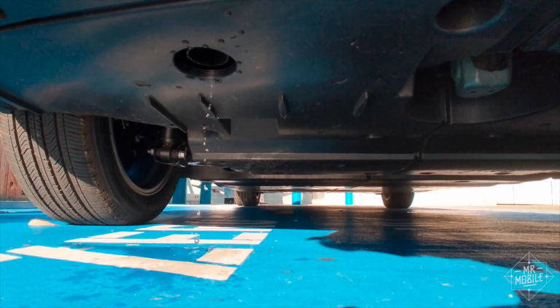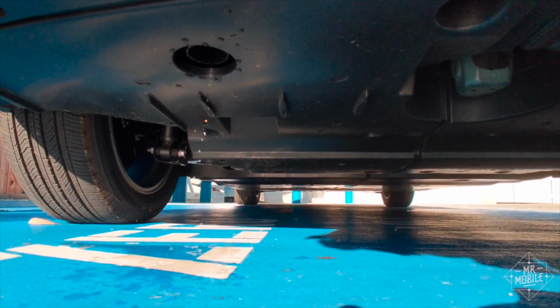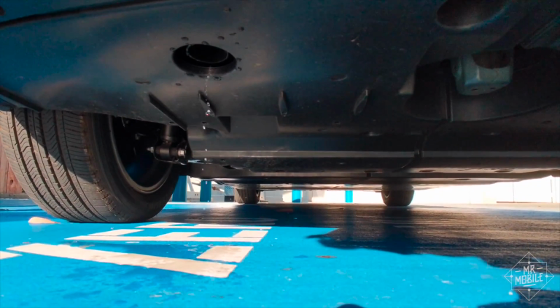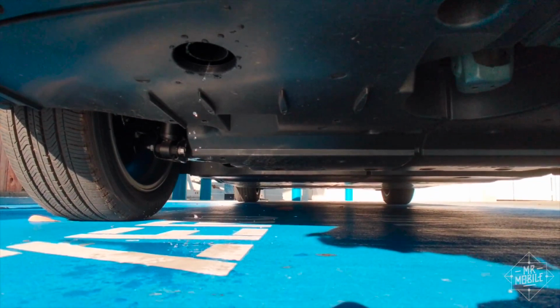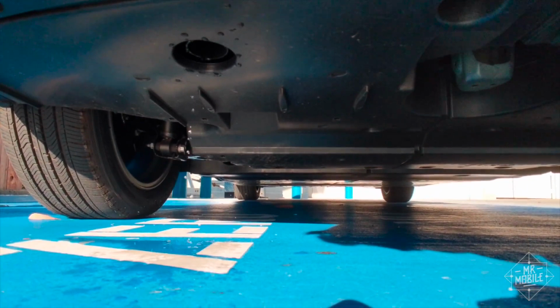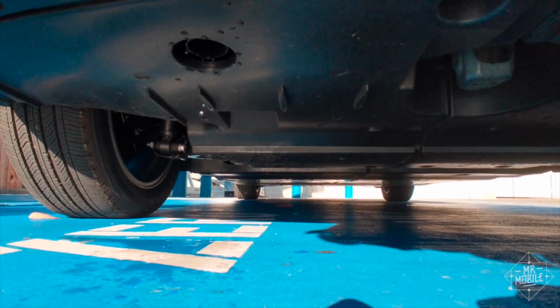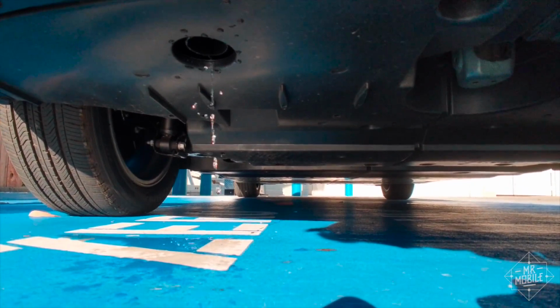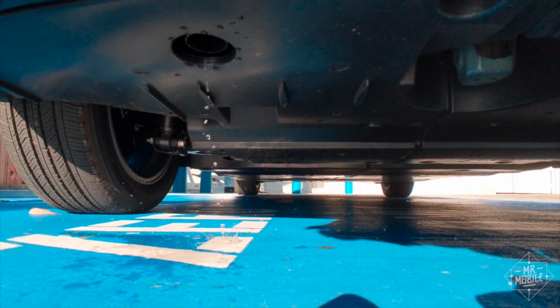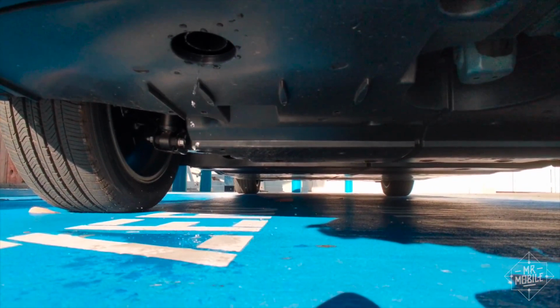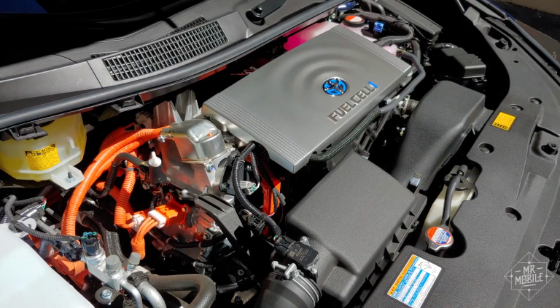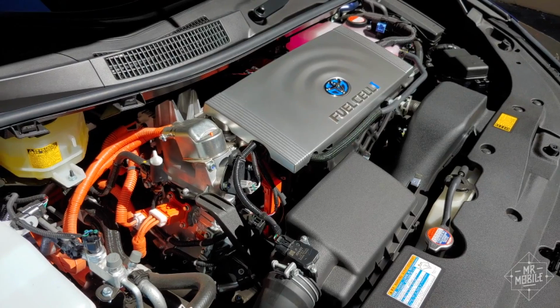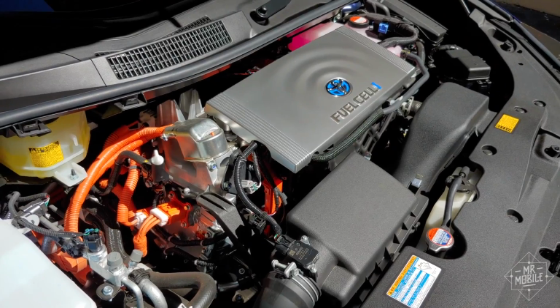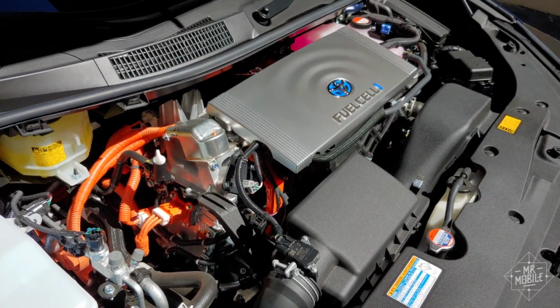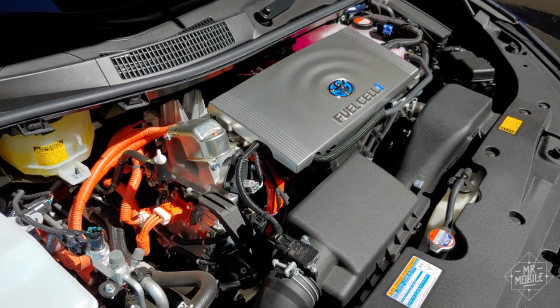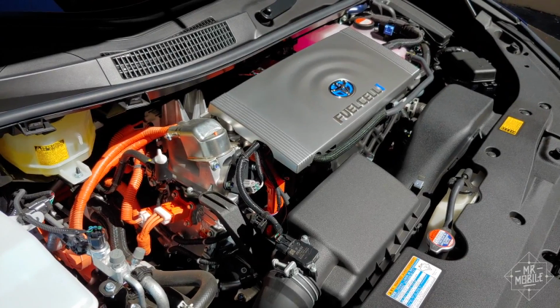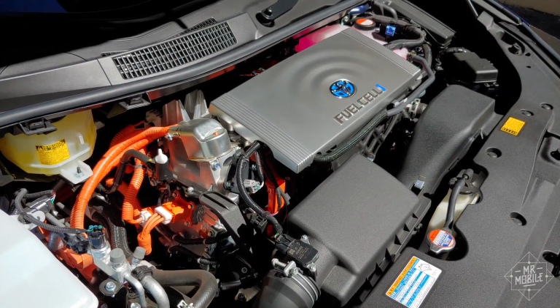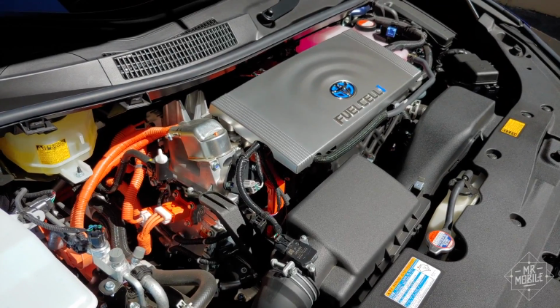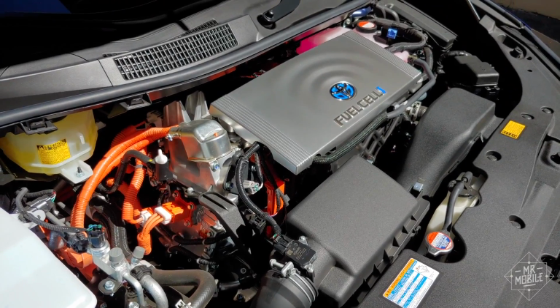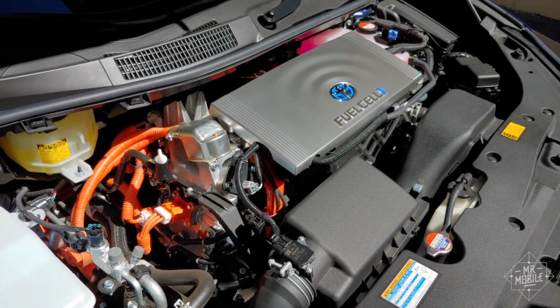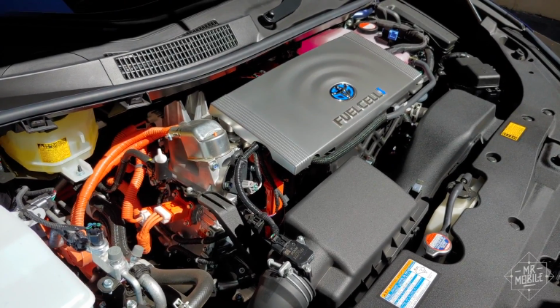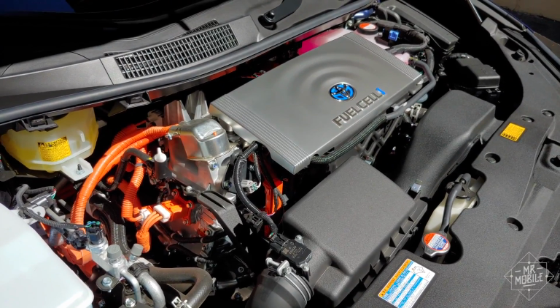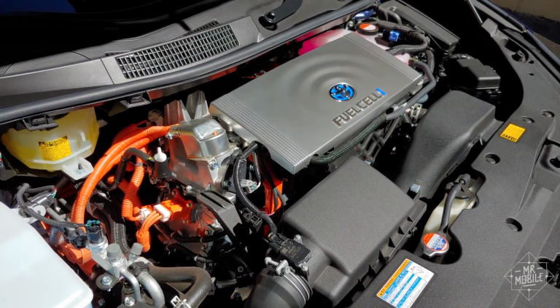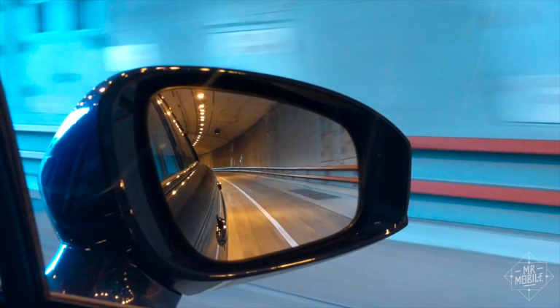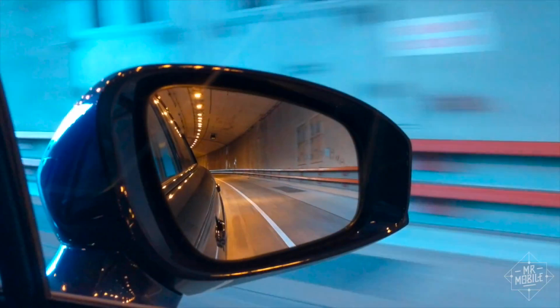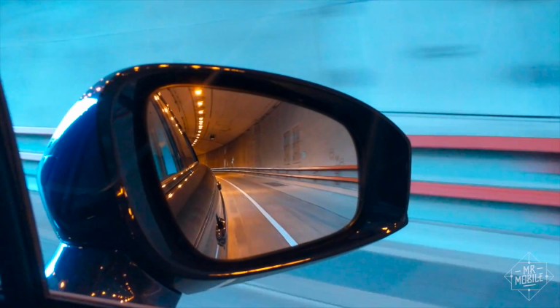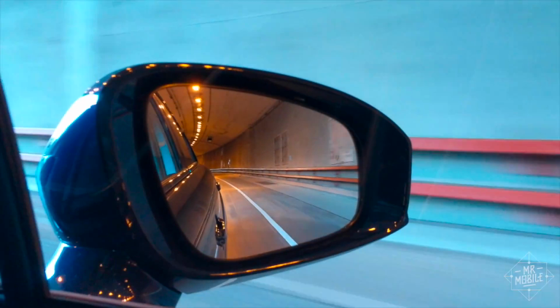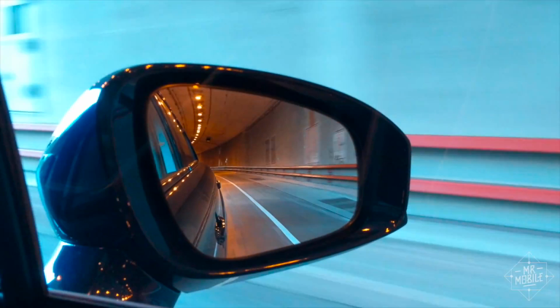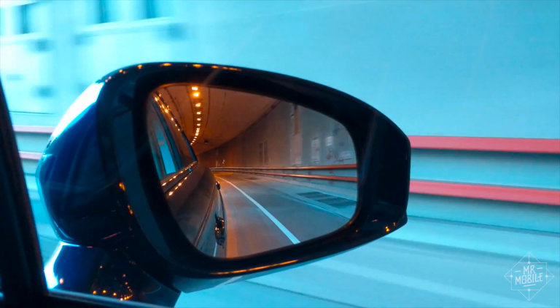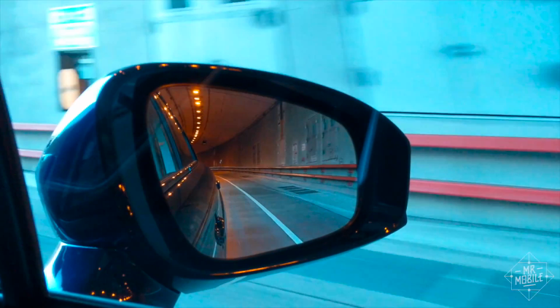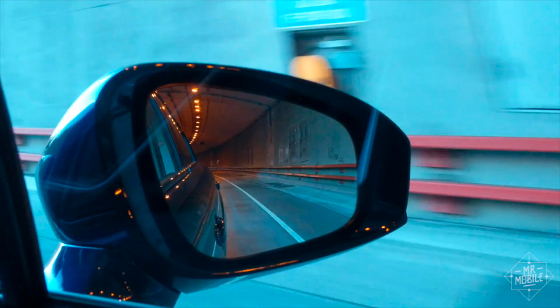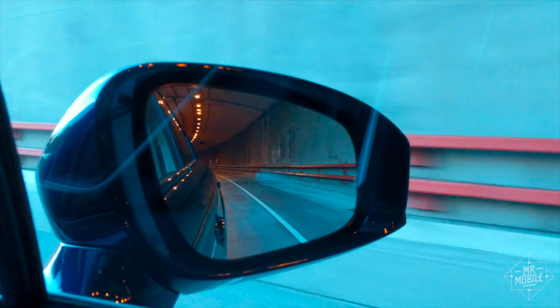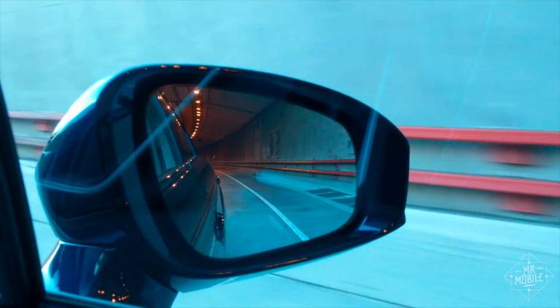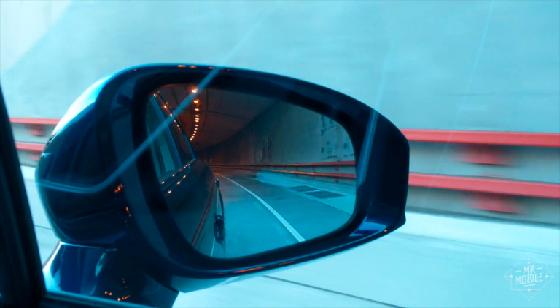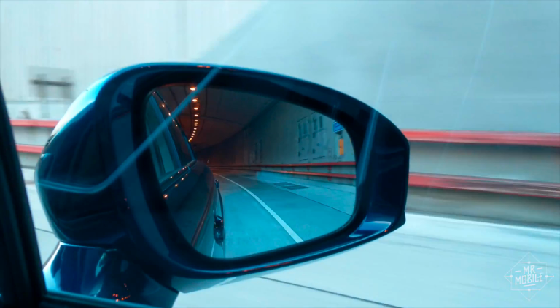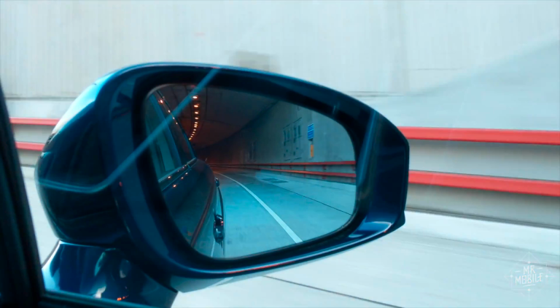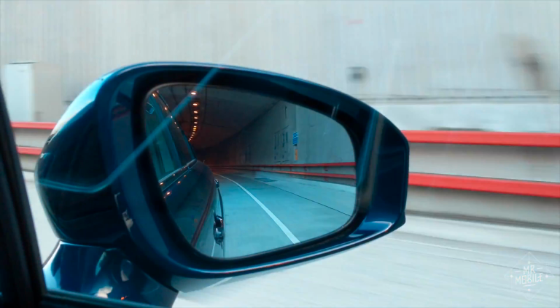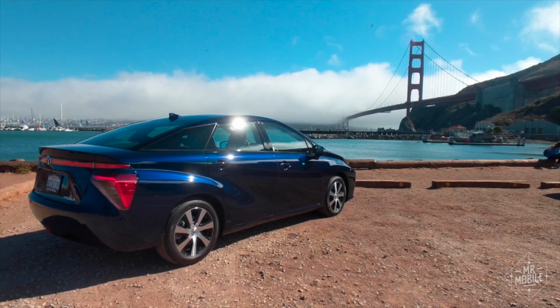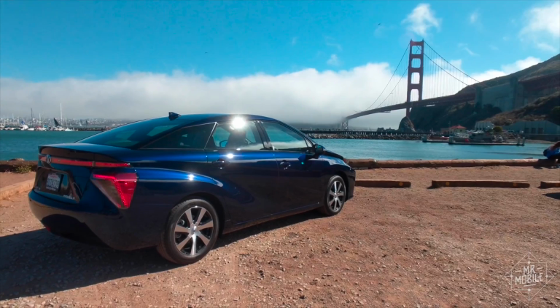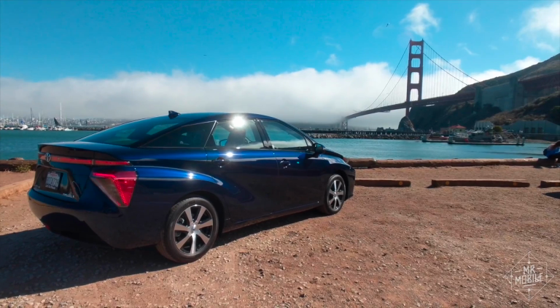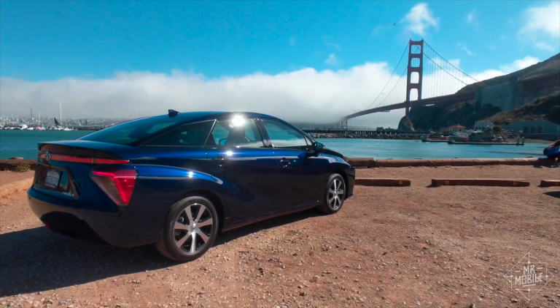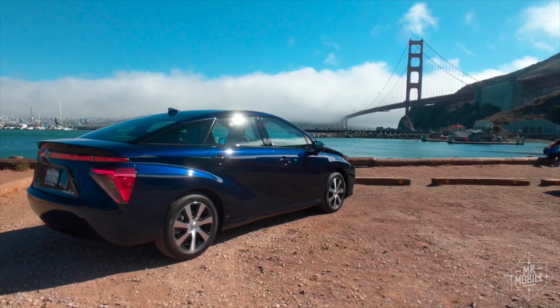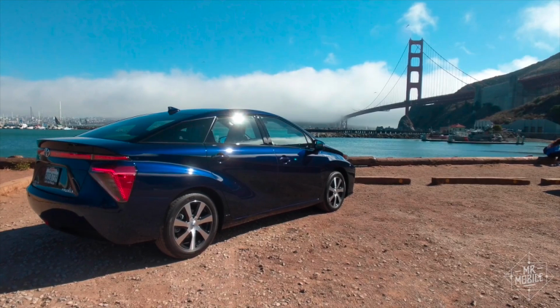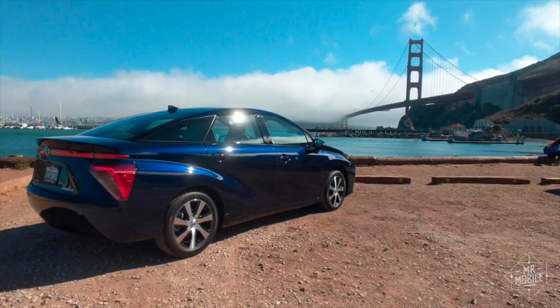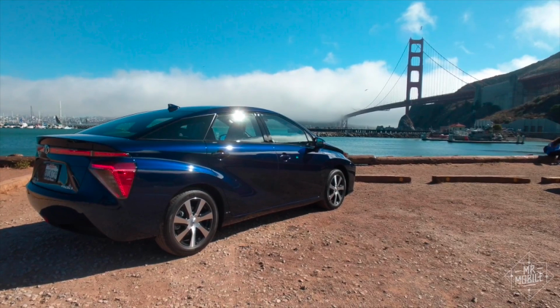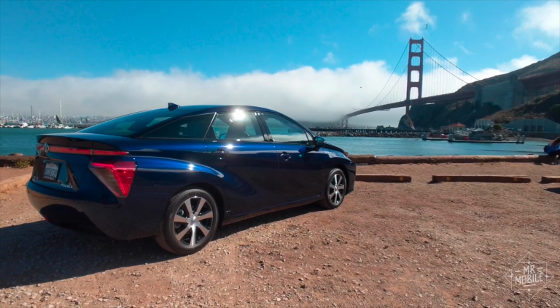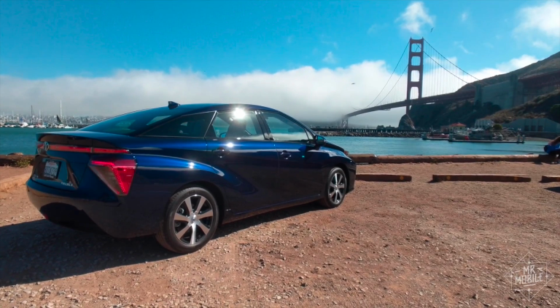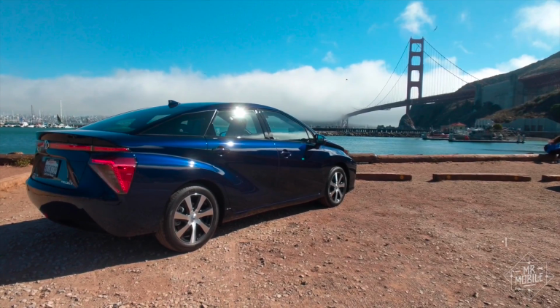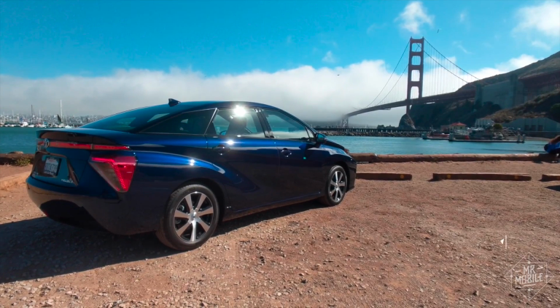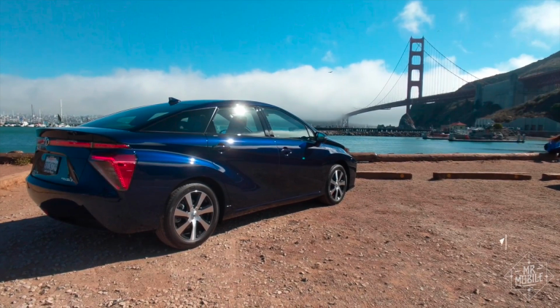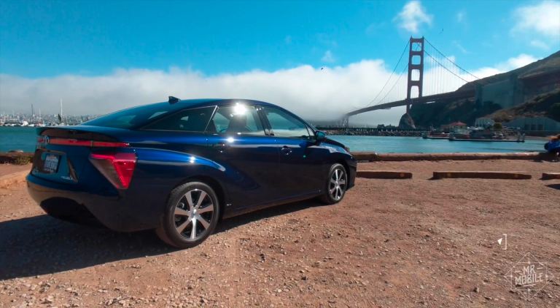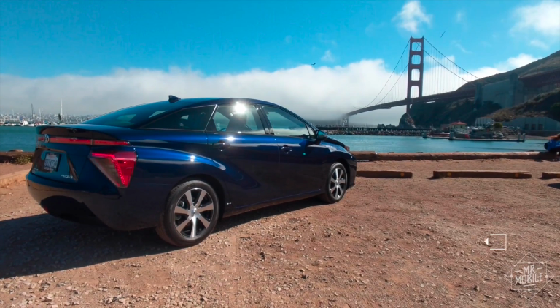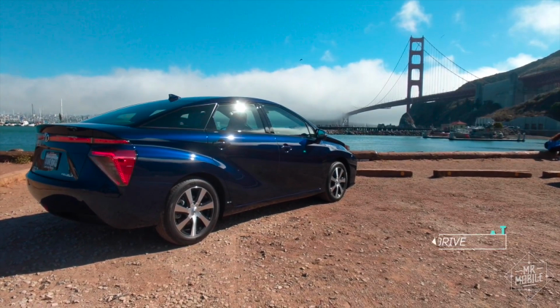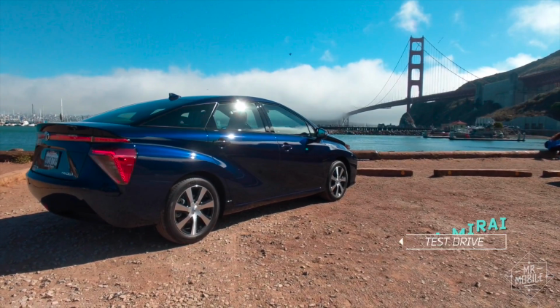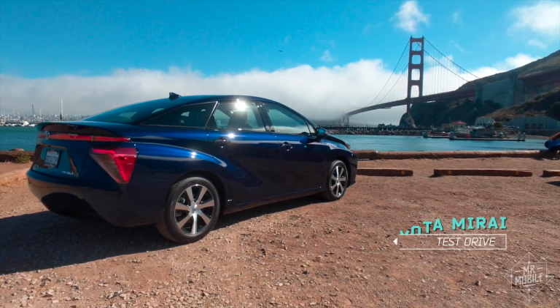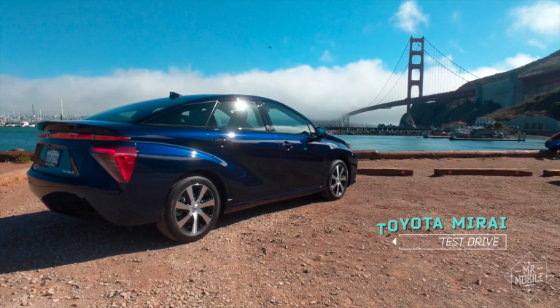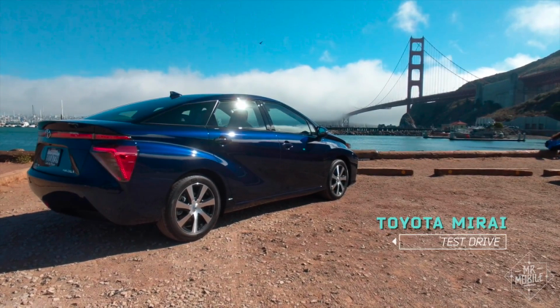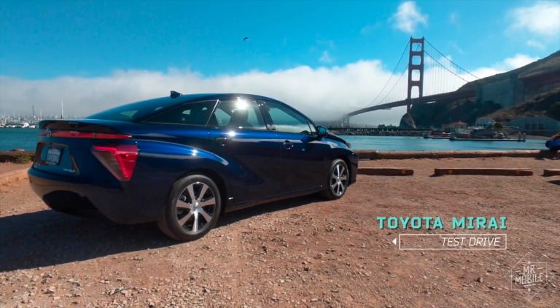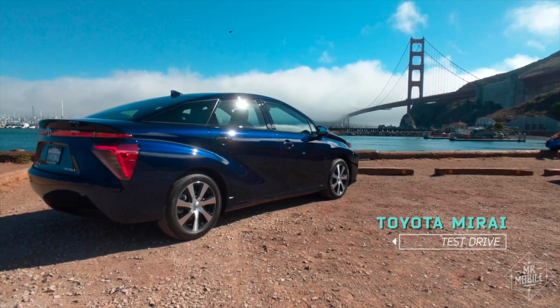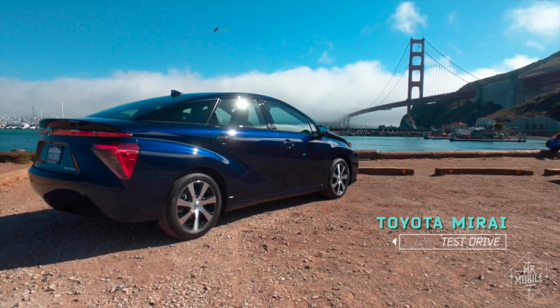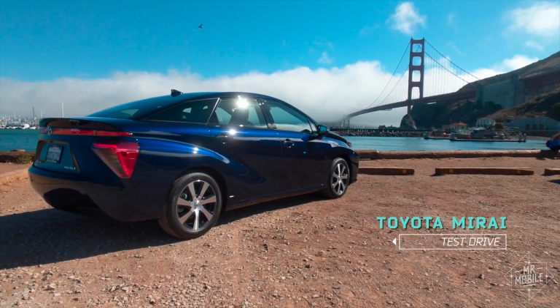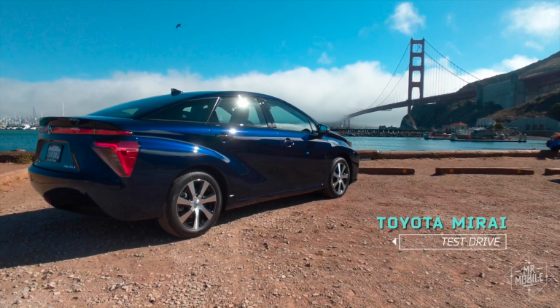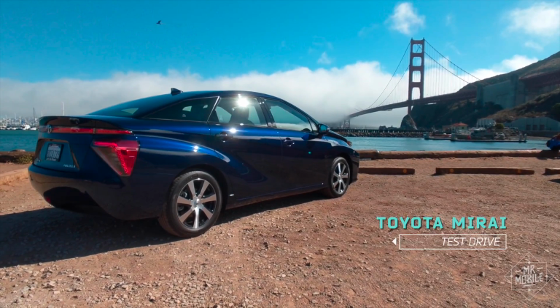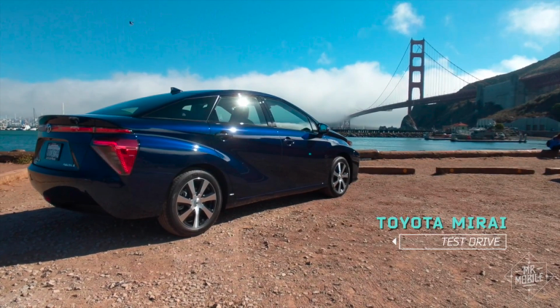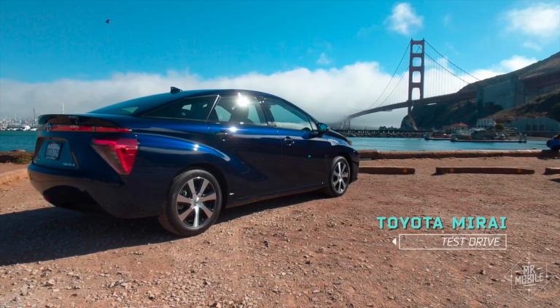Here's a look at how hydrogen cars work, why they're cool, and why I think they're probably not the future.